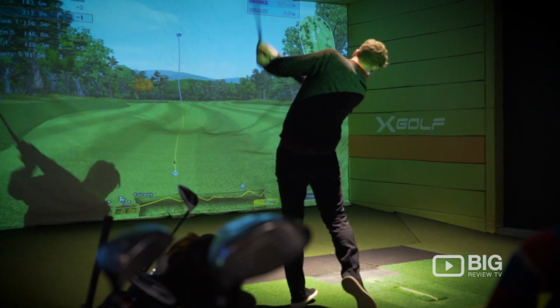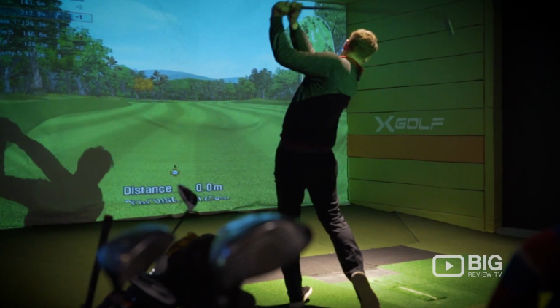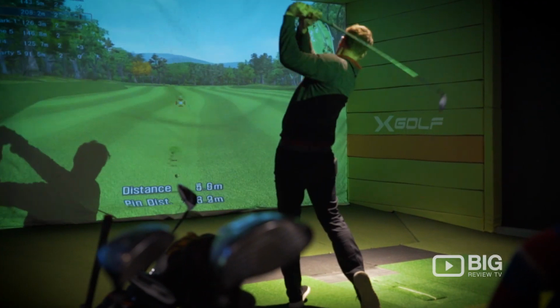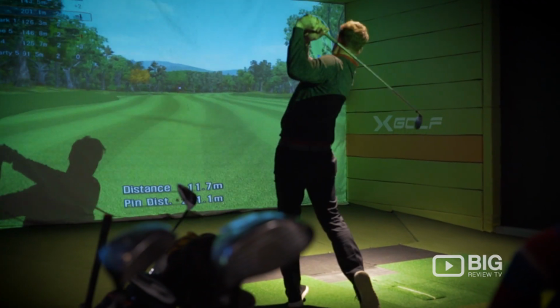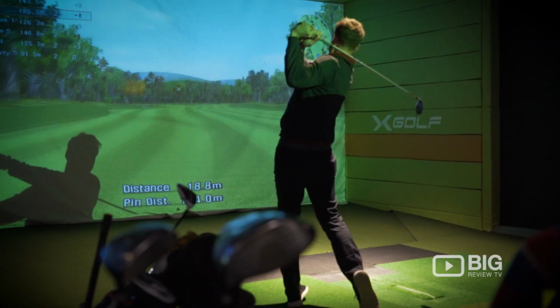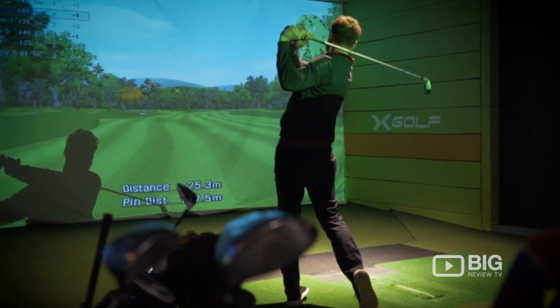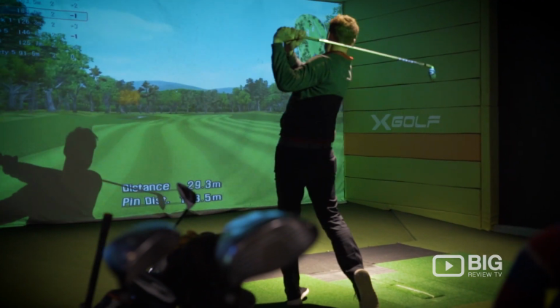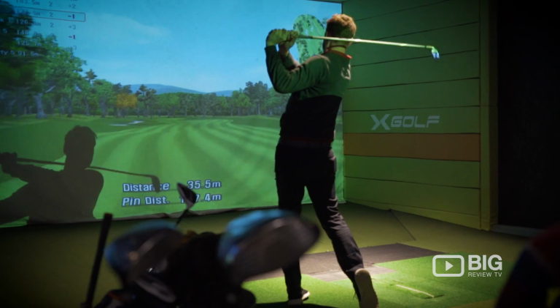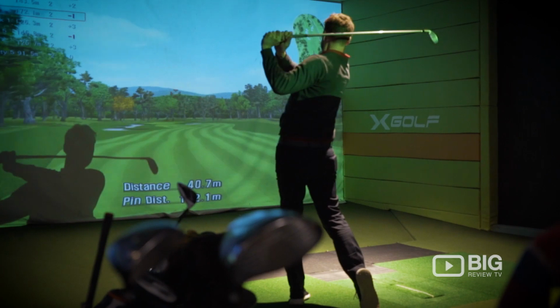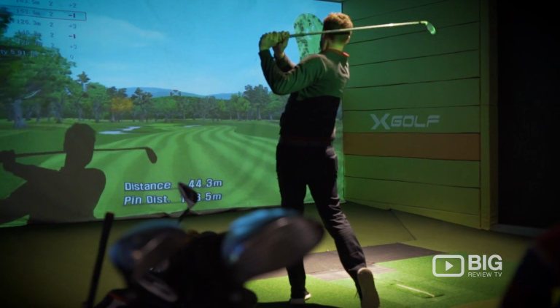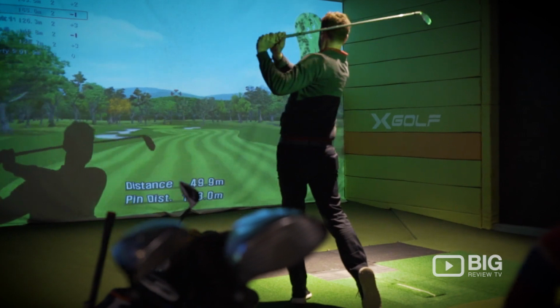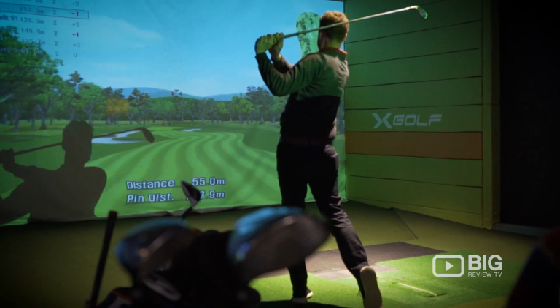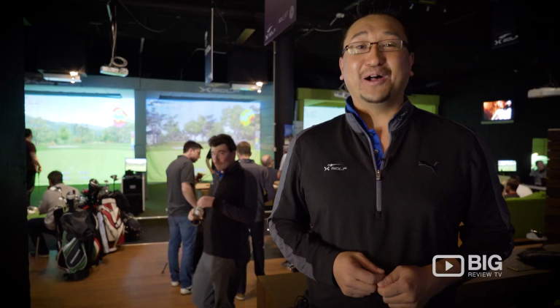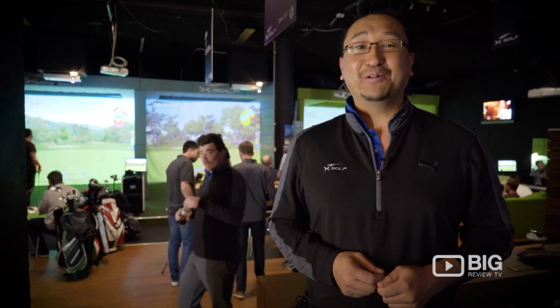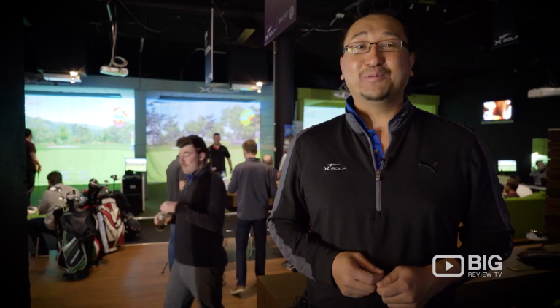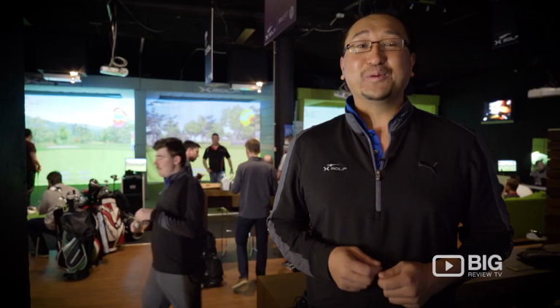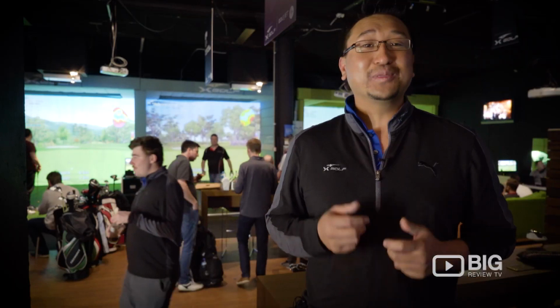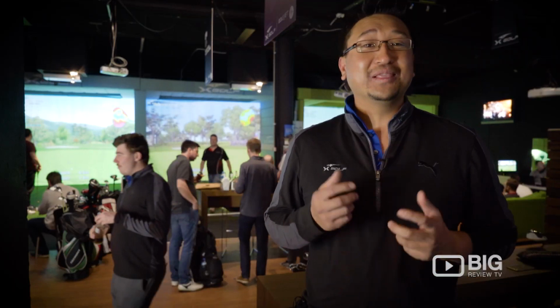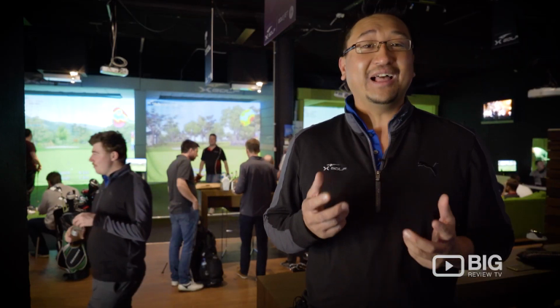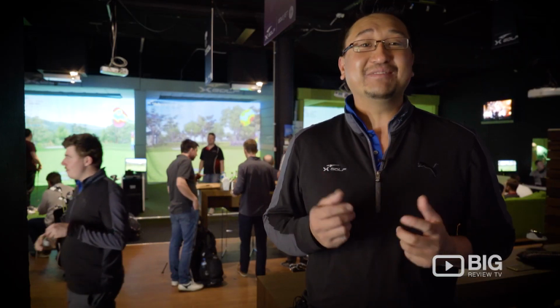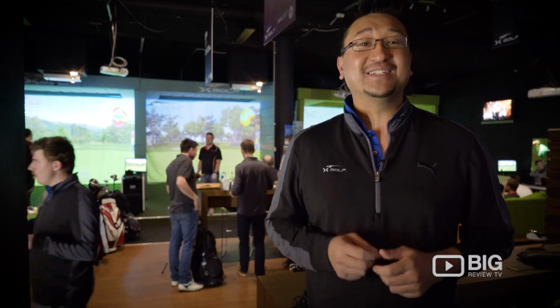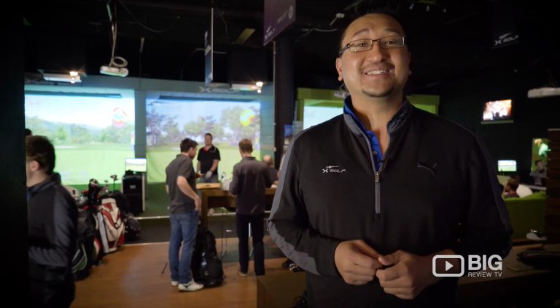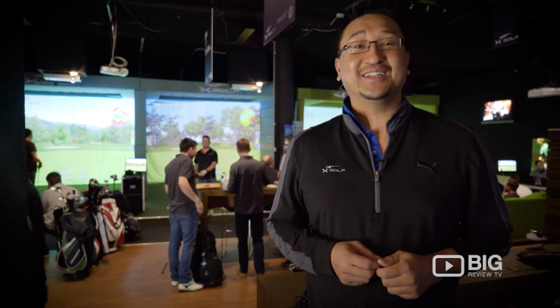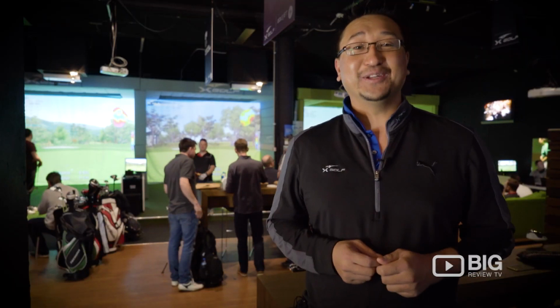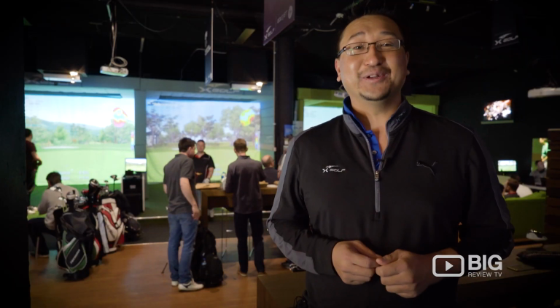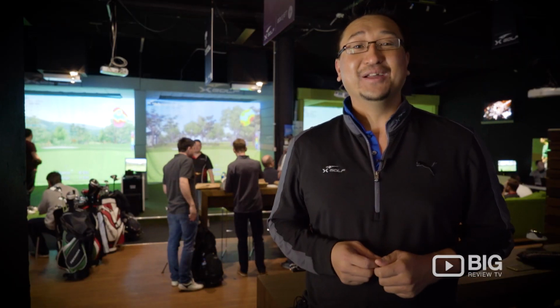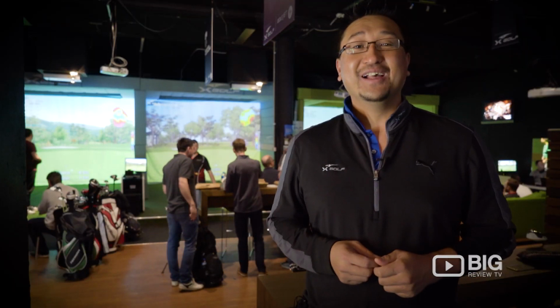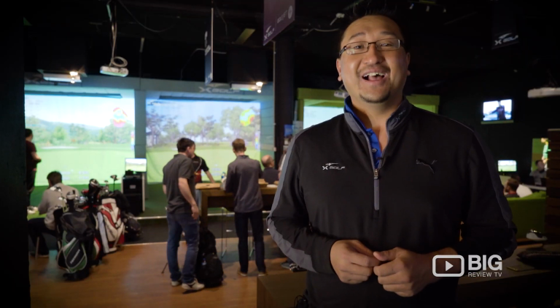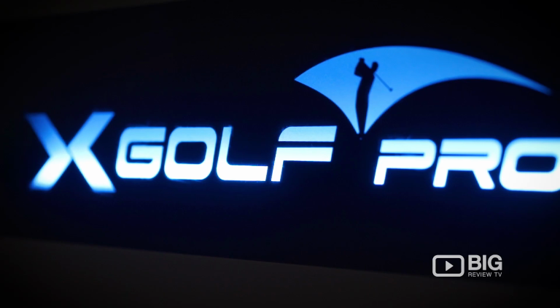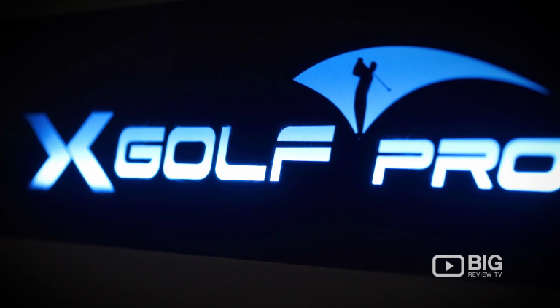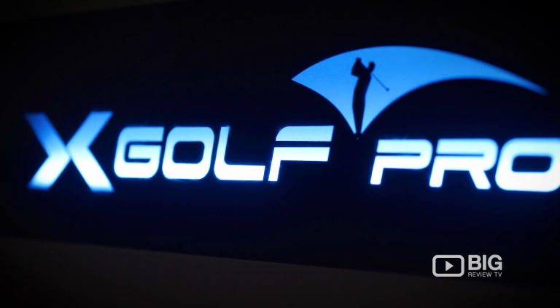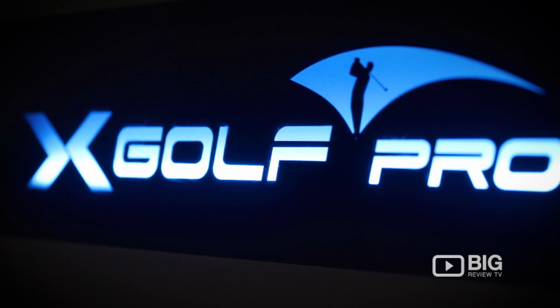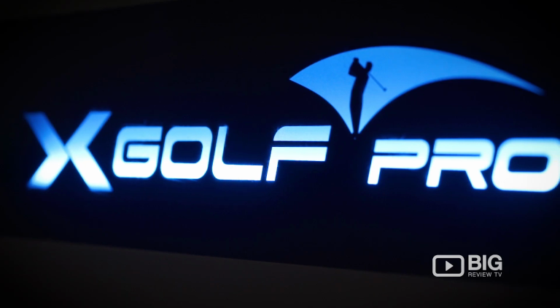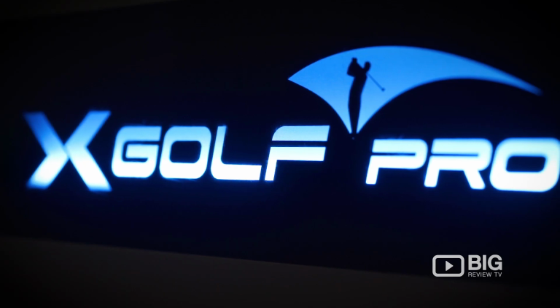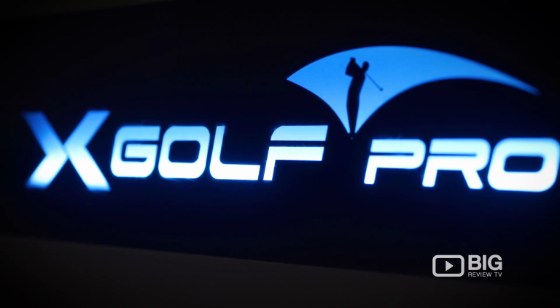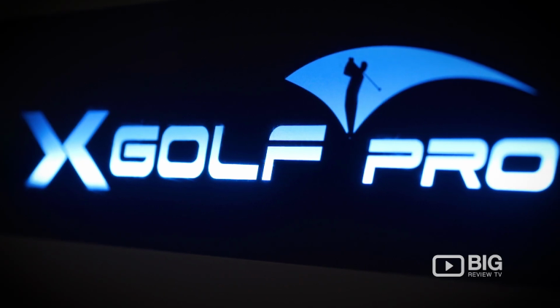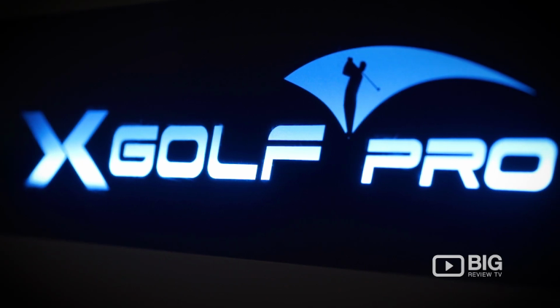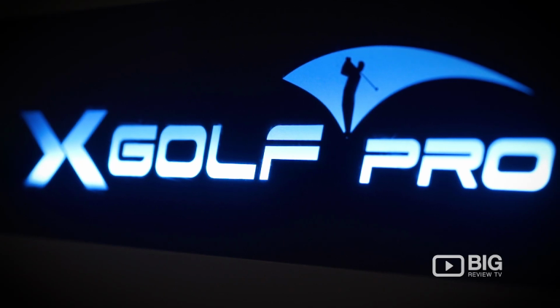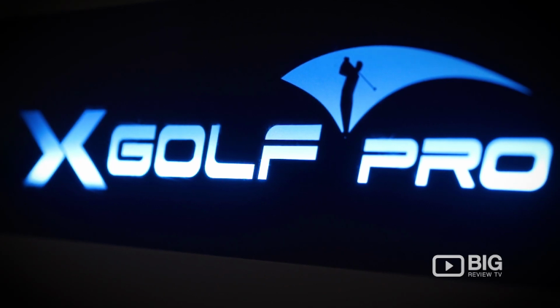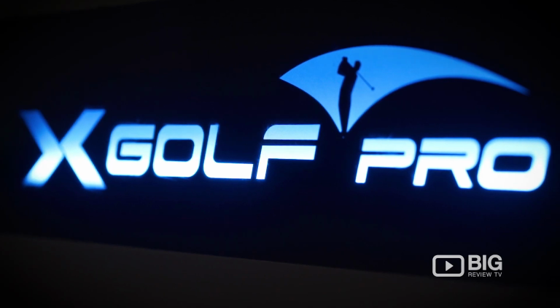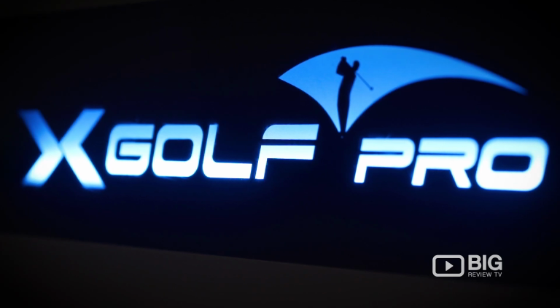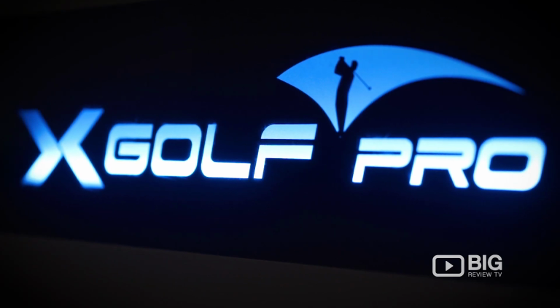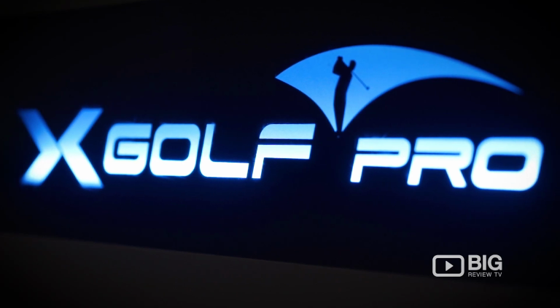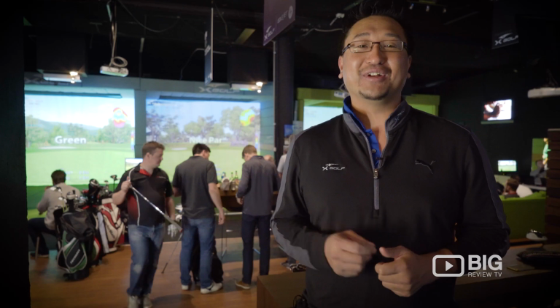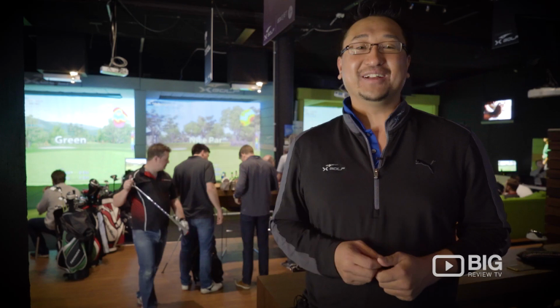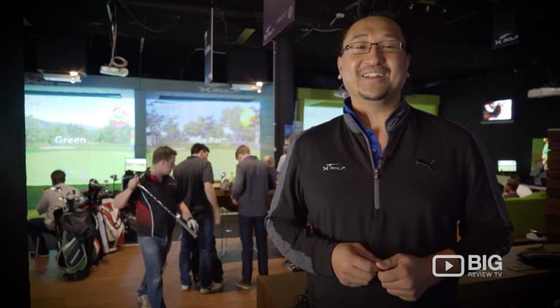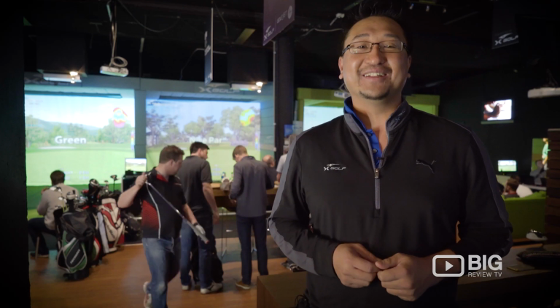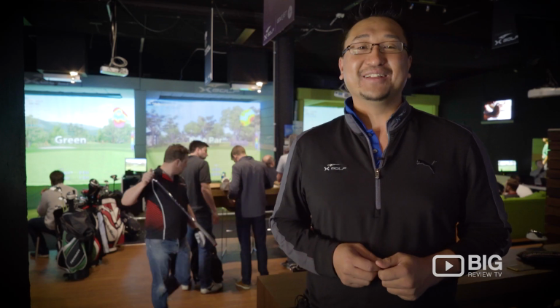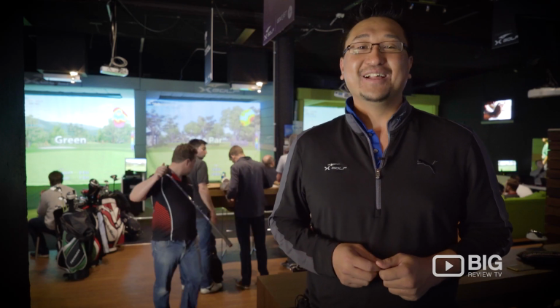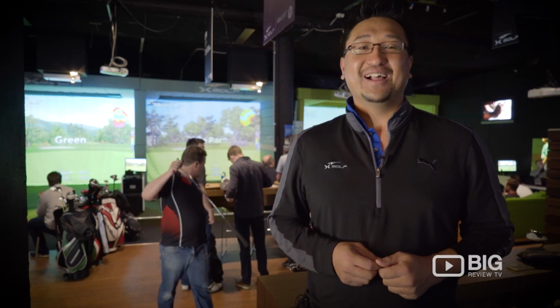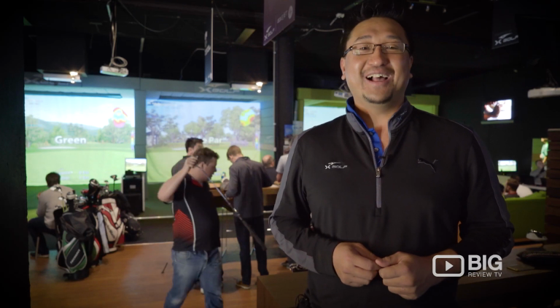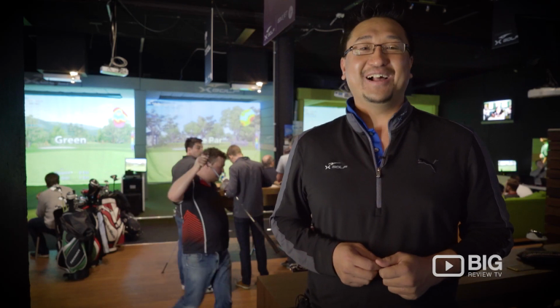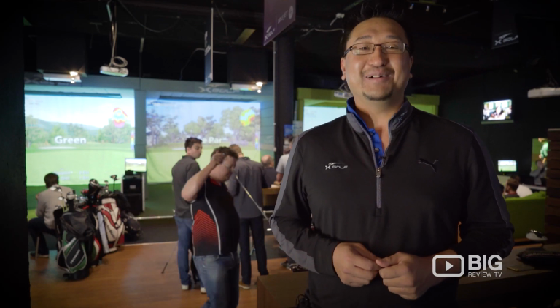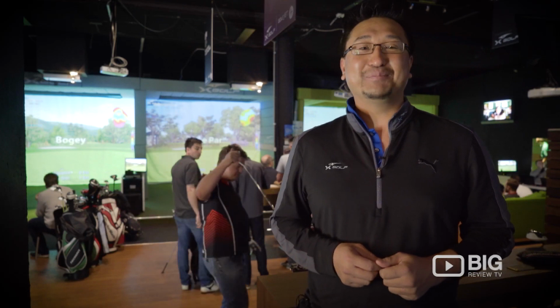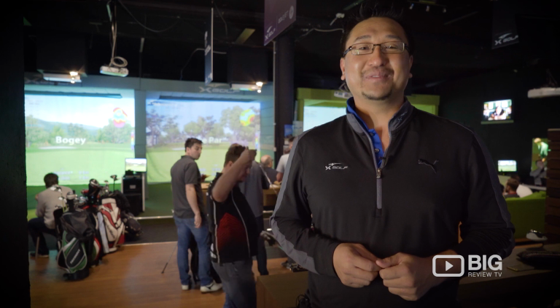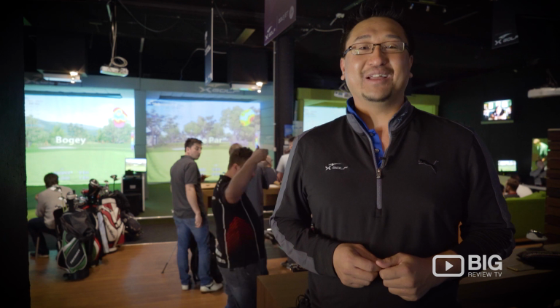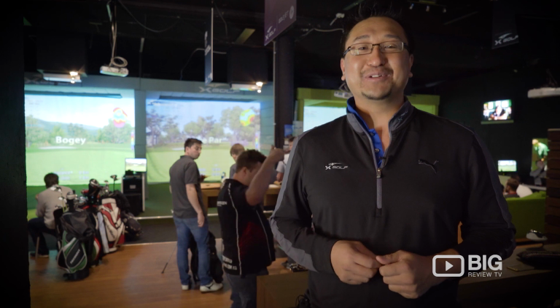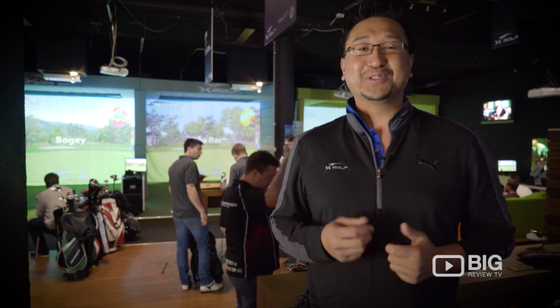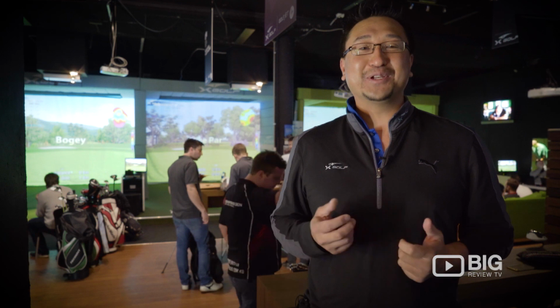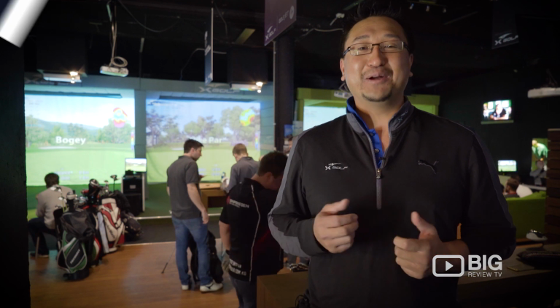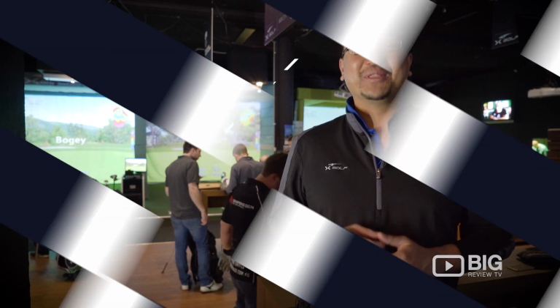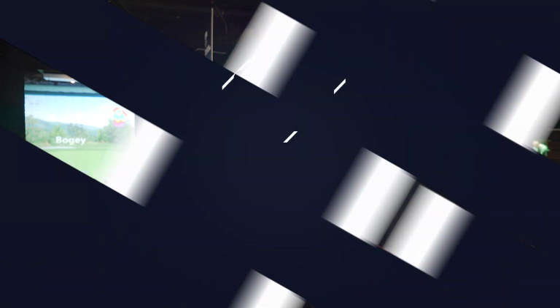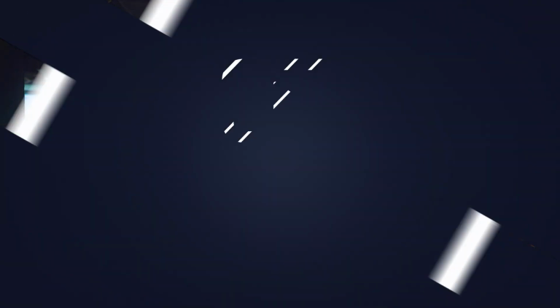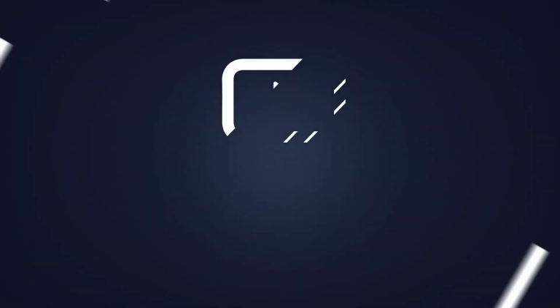So come on down to X-Golf. We would love to see you — you can have a bit of a hit, have a drink, and have a good time with us.